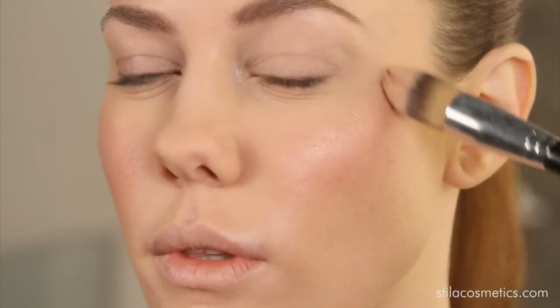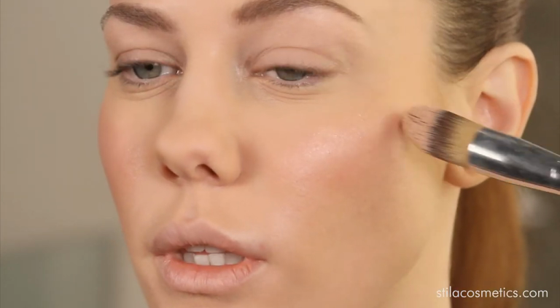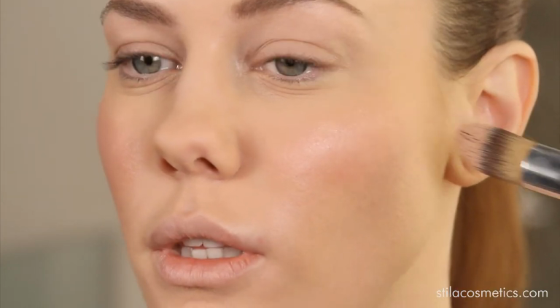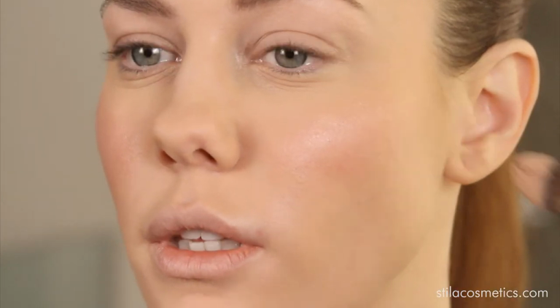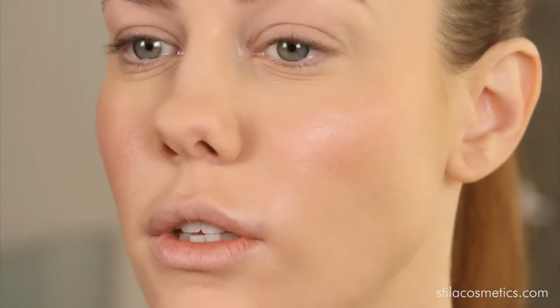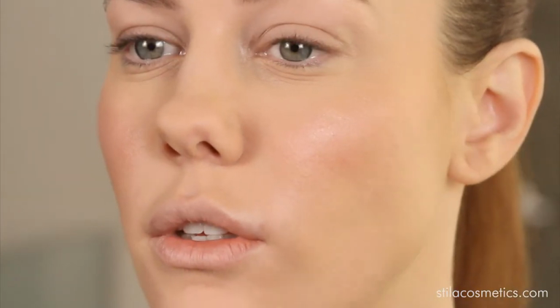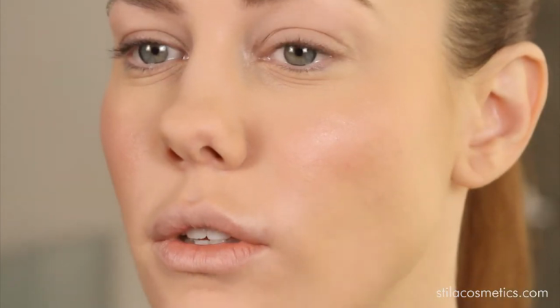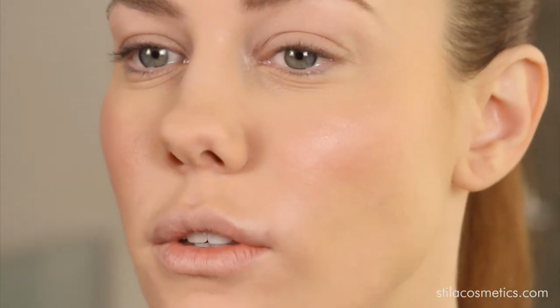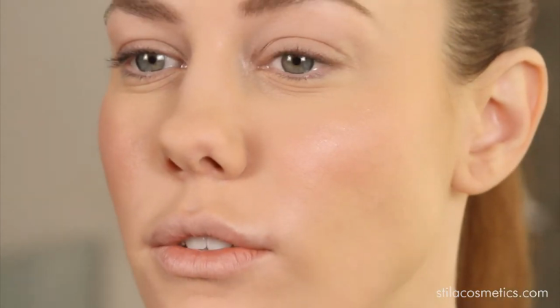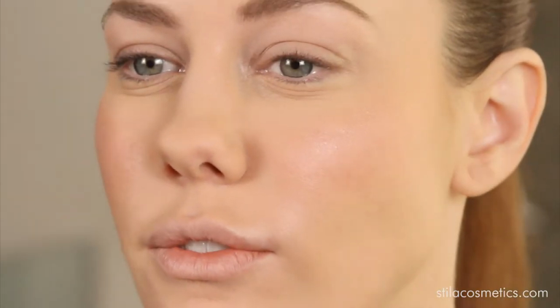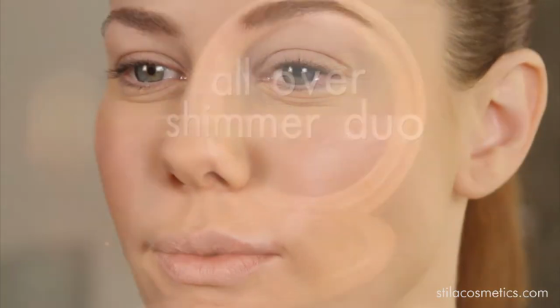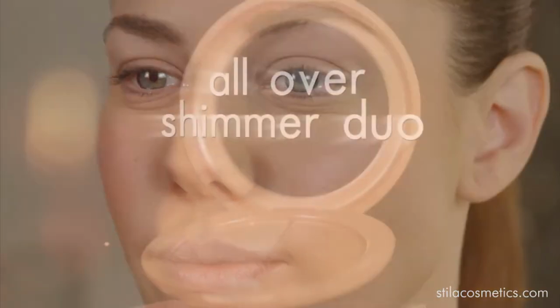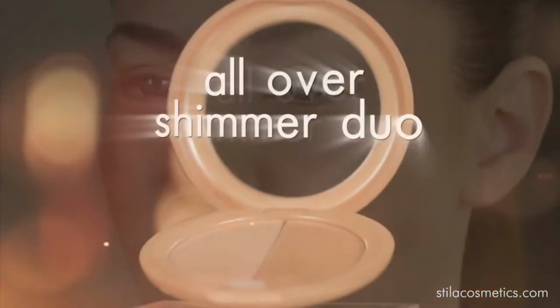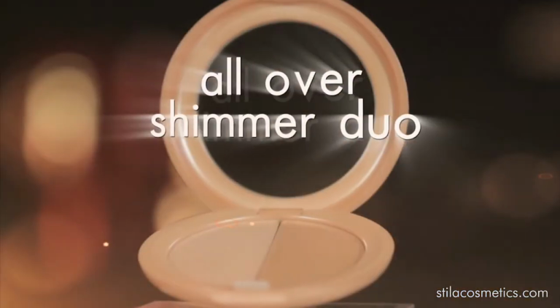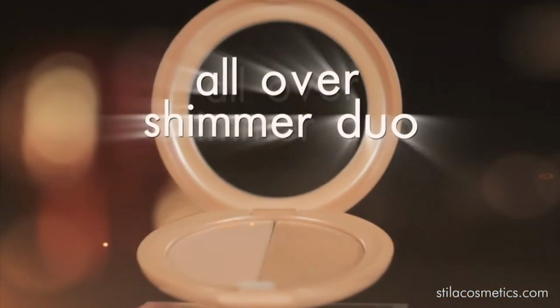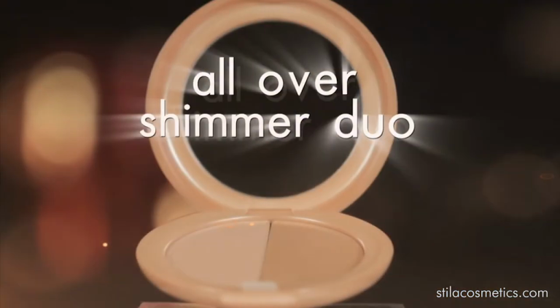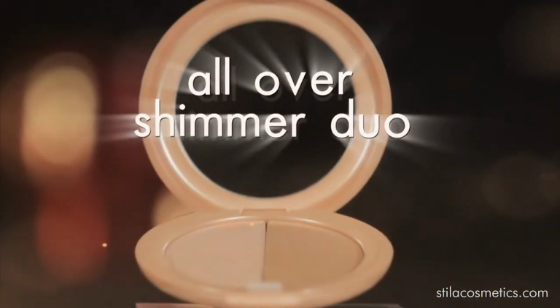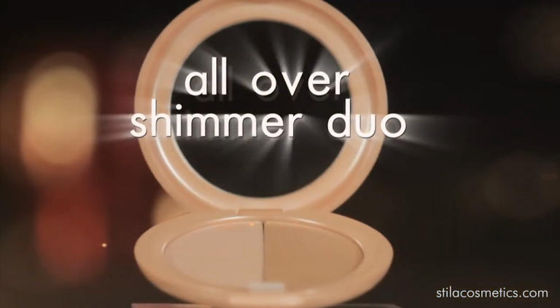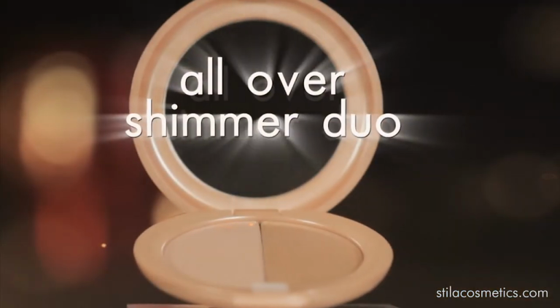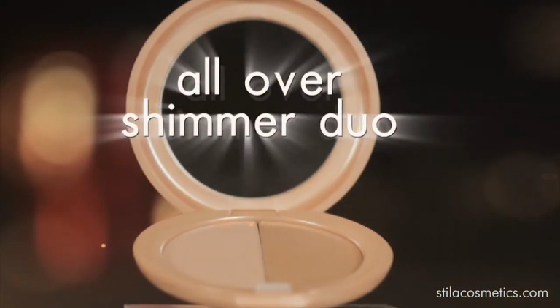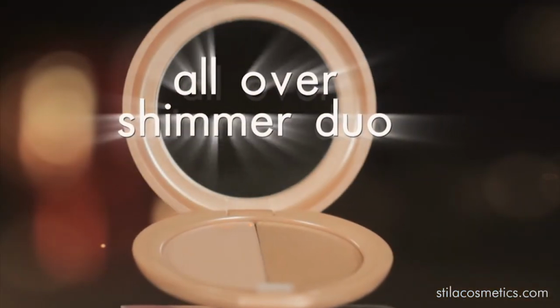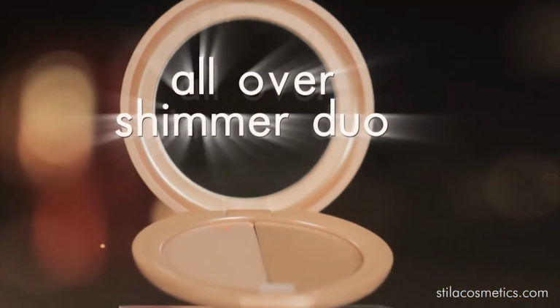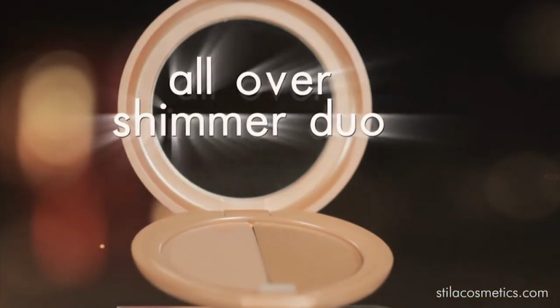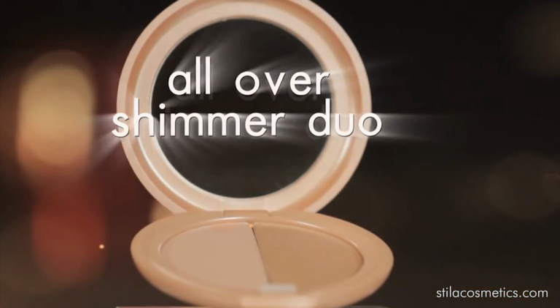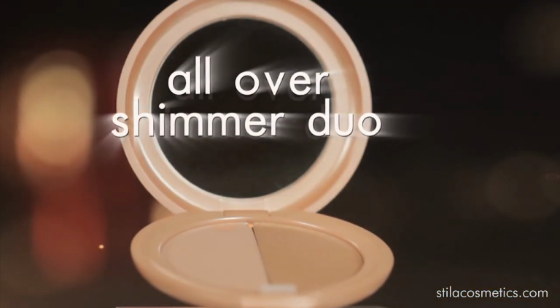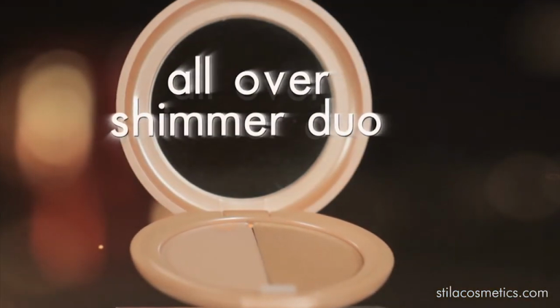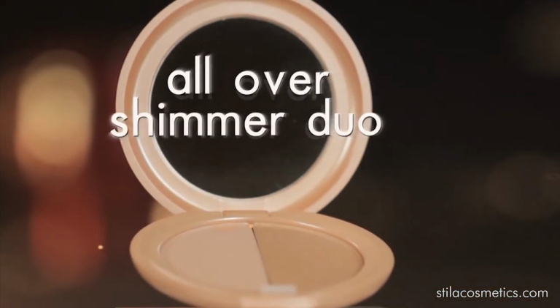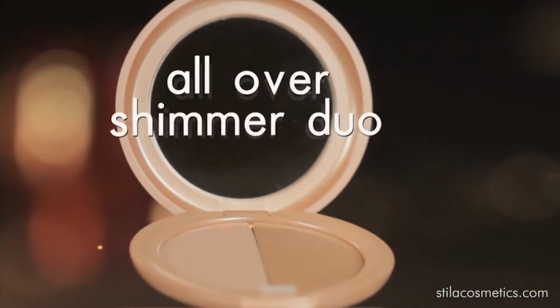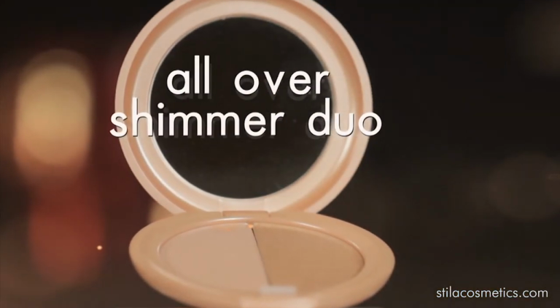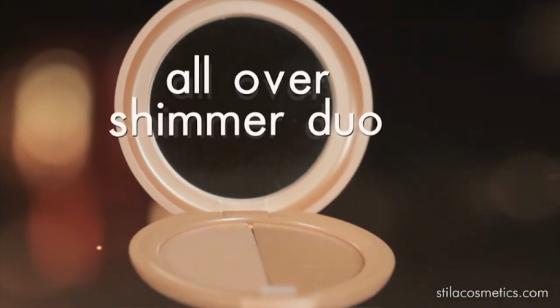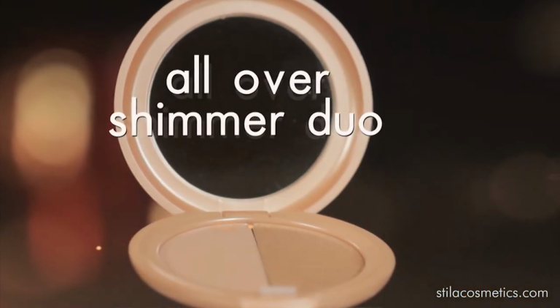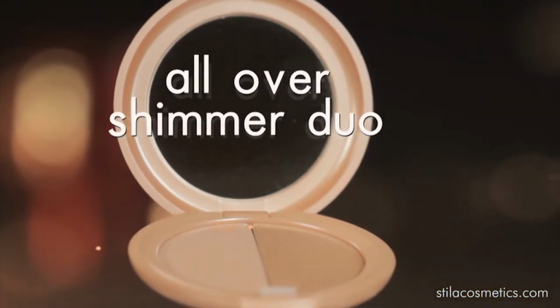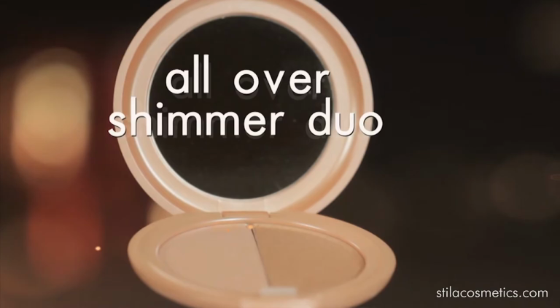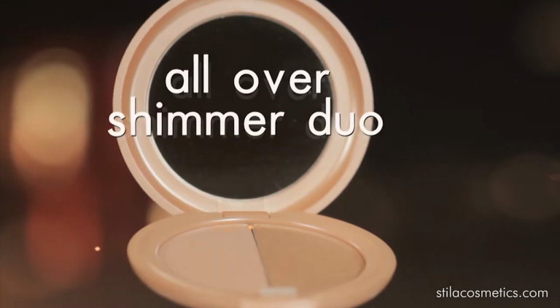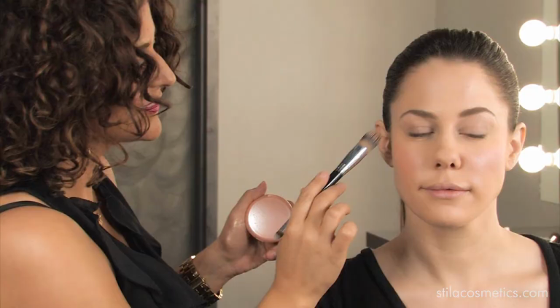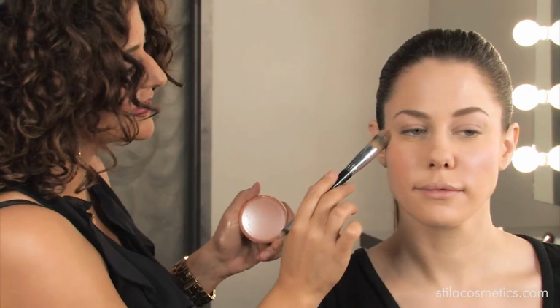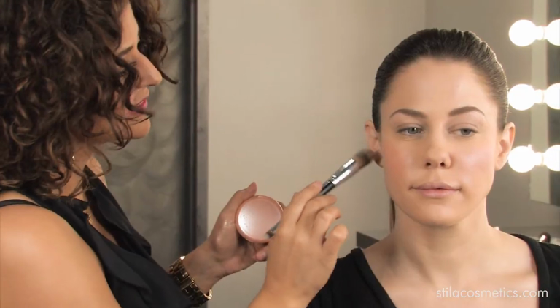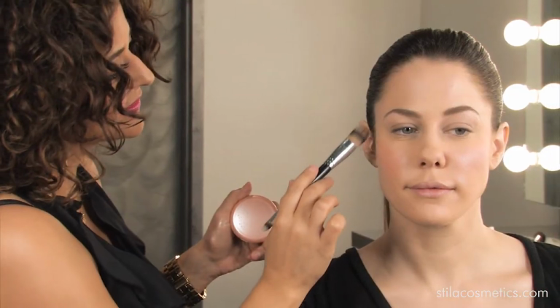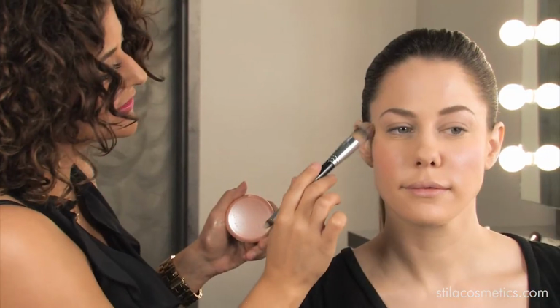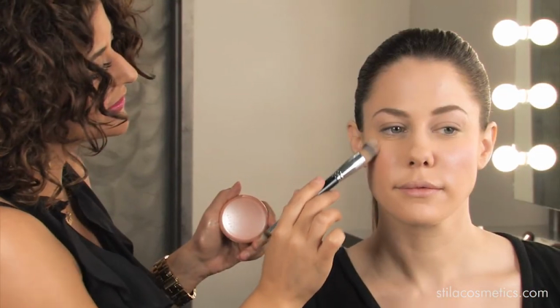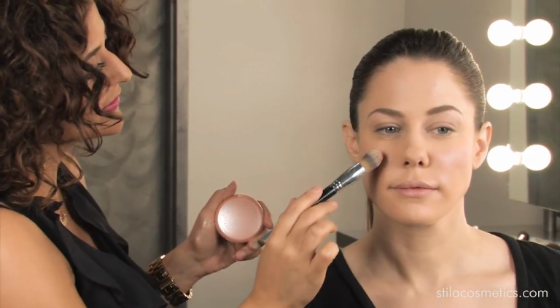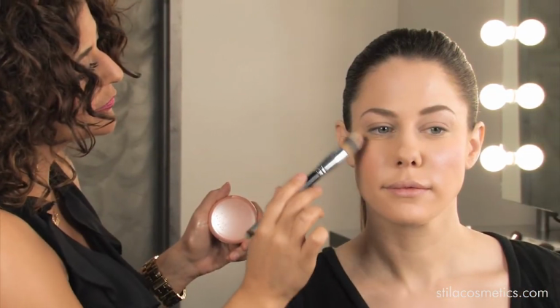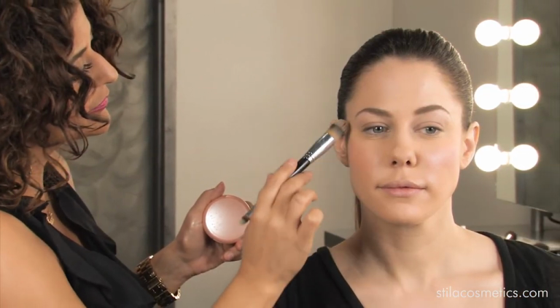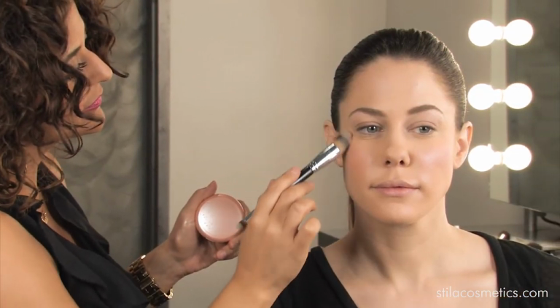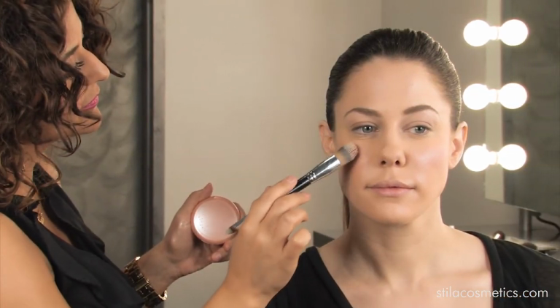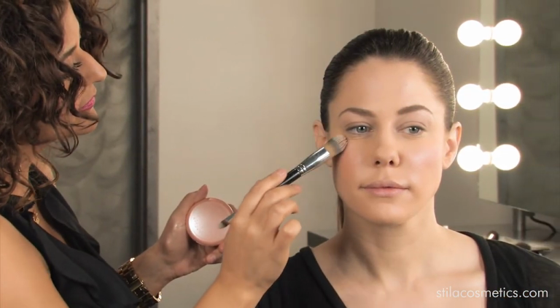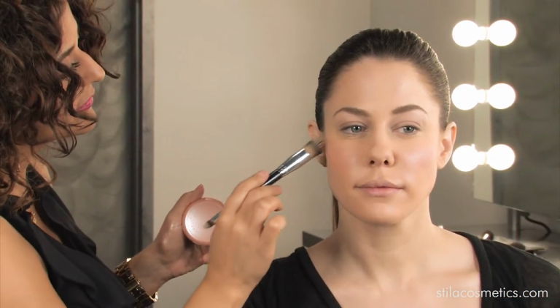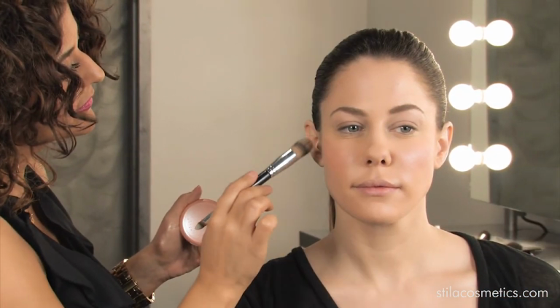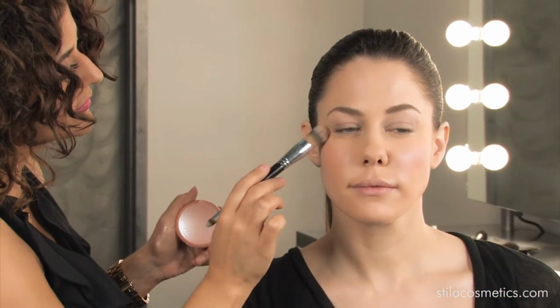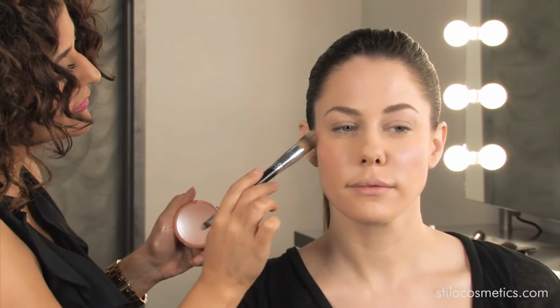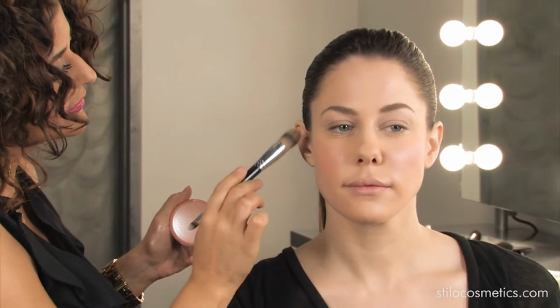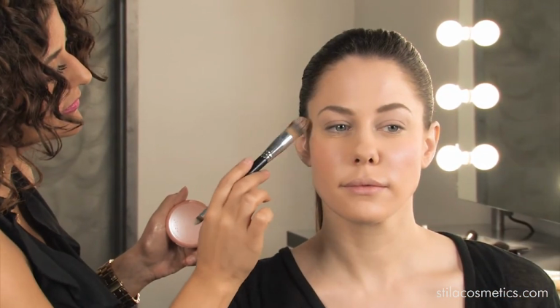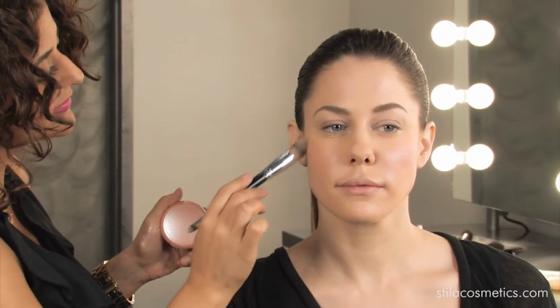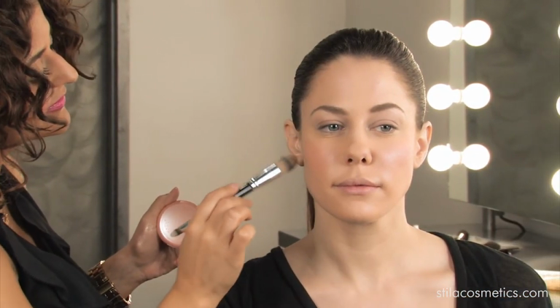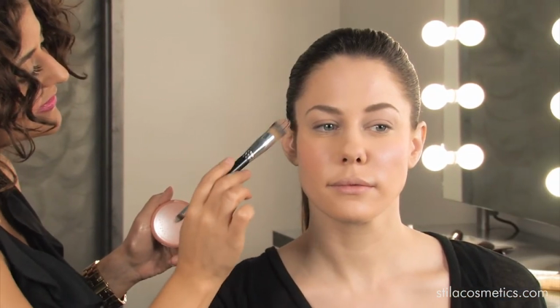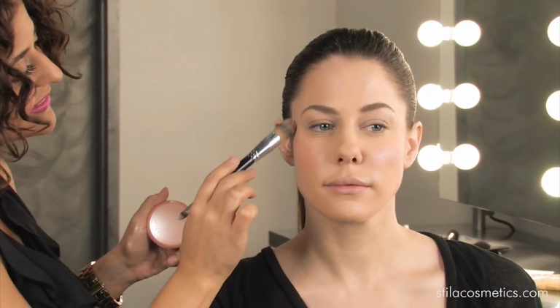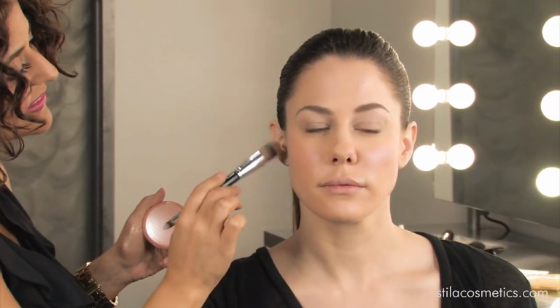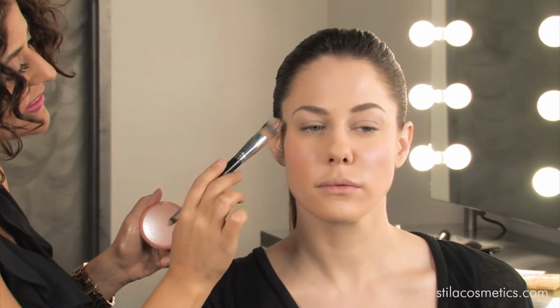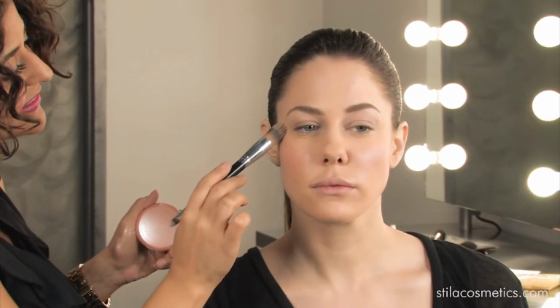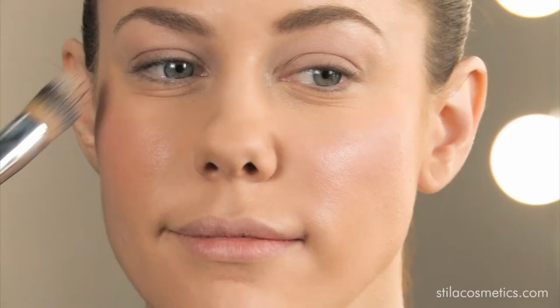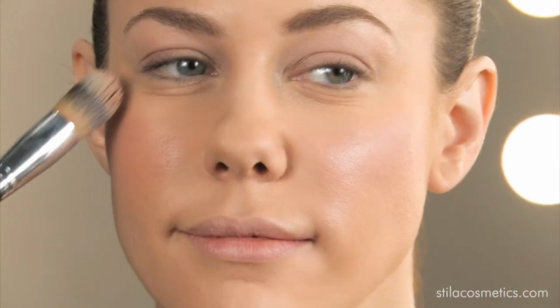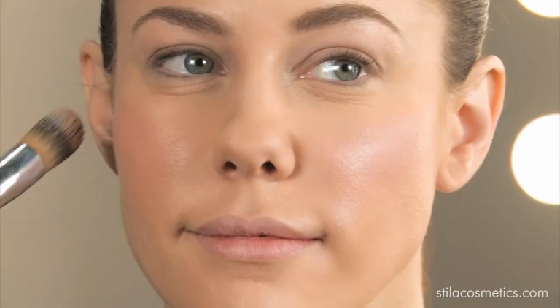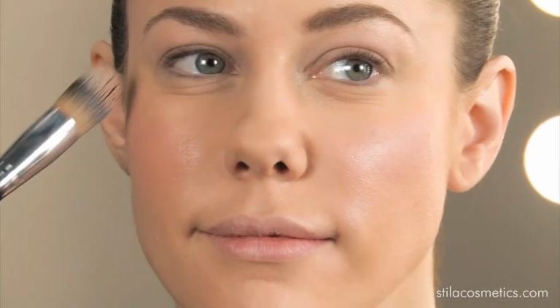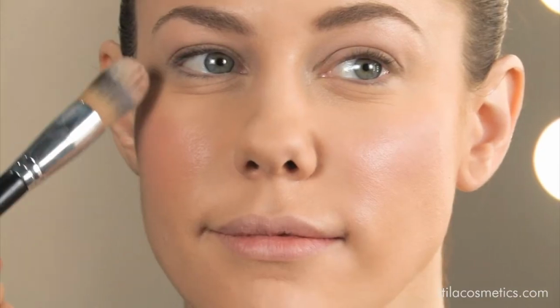Now for our favorite duo all-over shimmer in Kitten. We used it as a cheek highlighter and skin brightener.